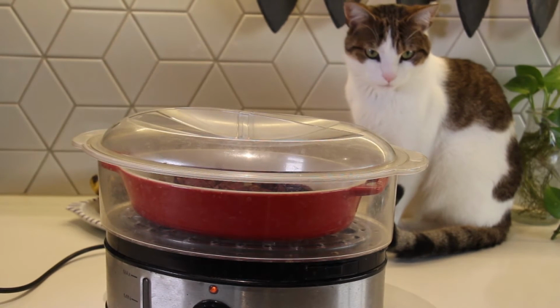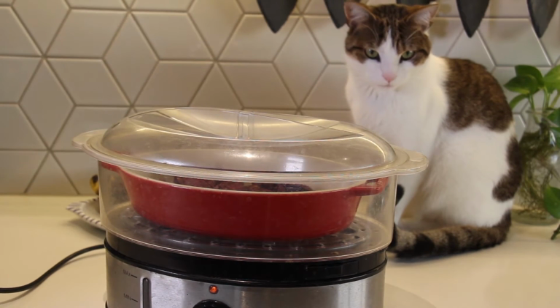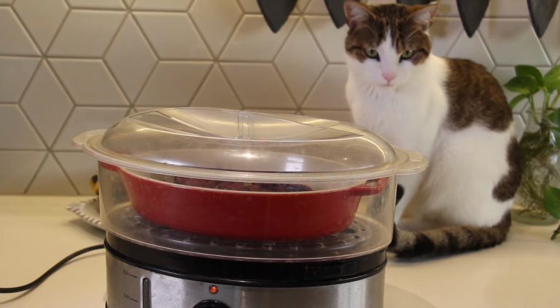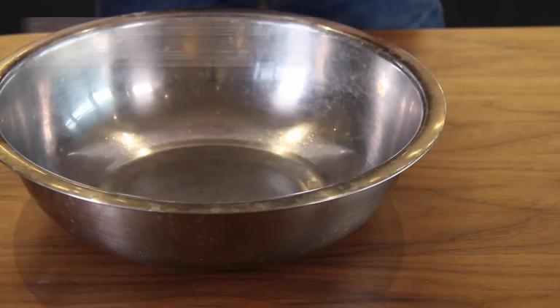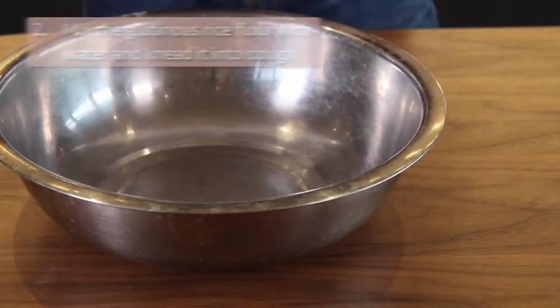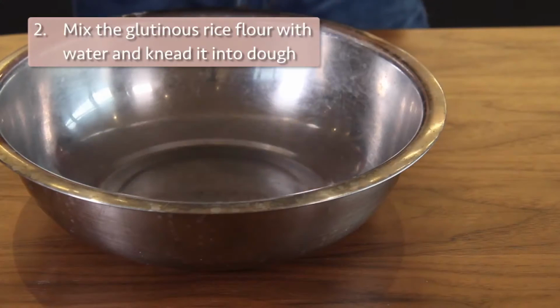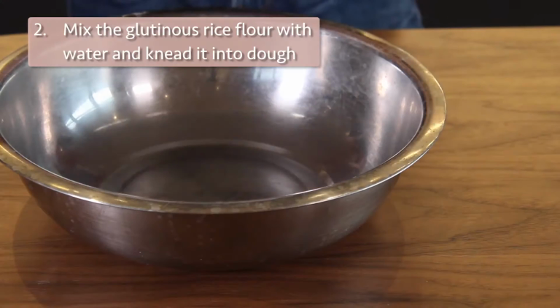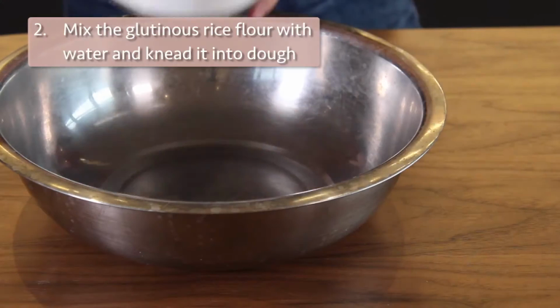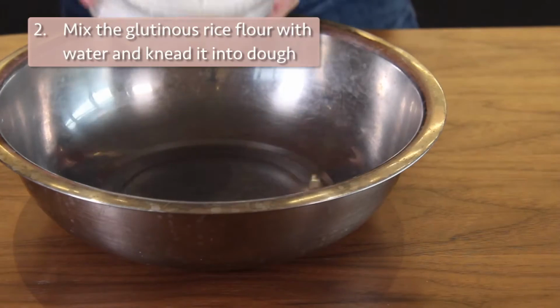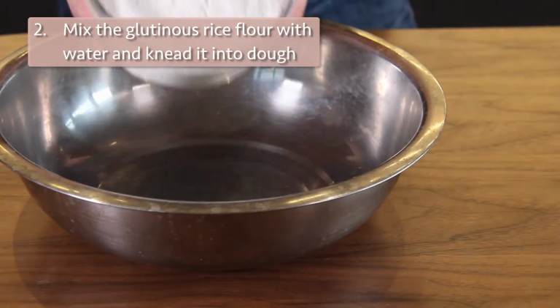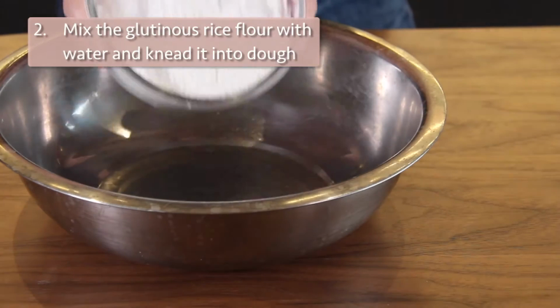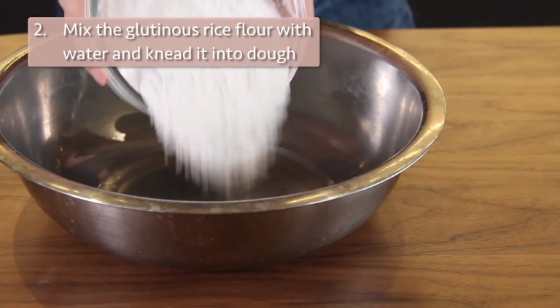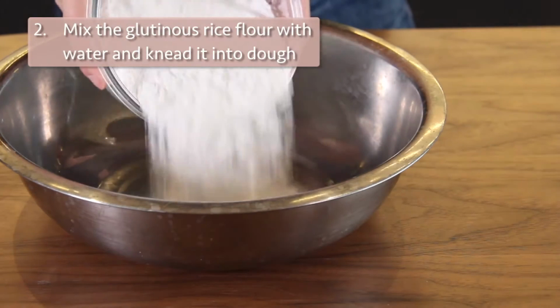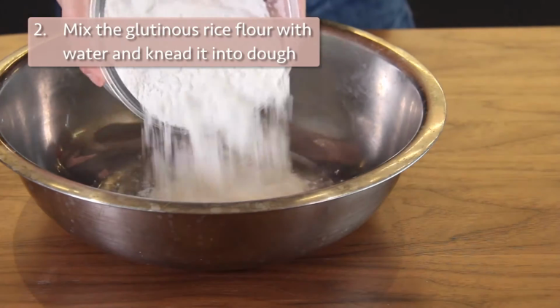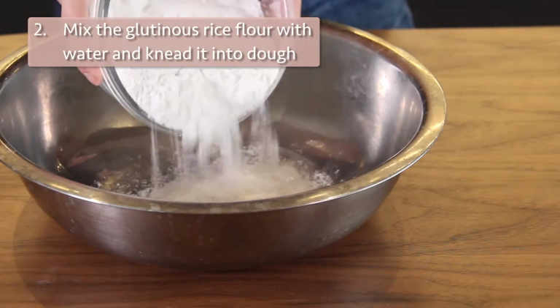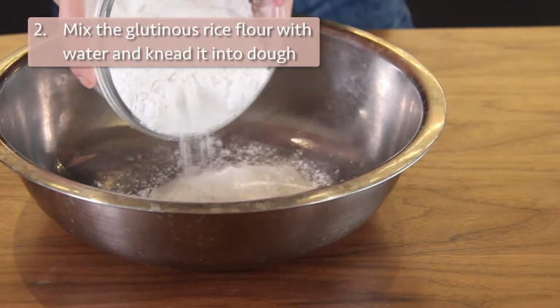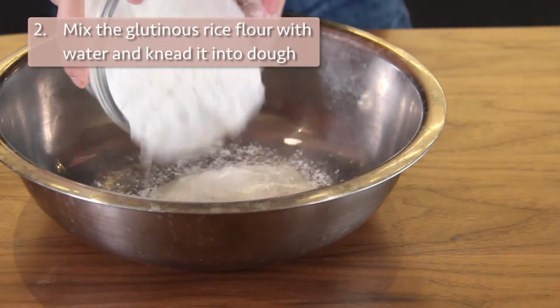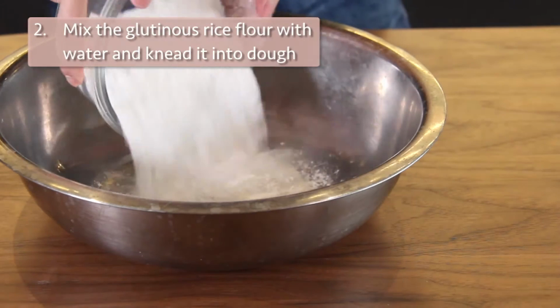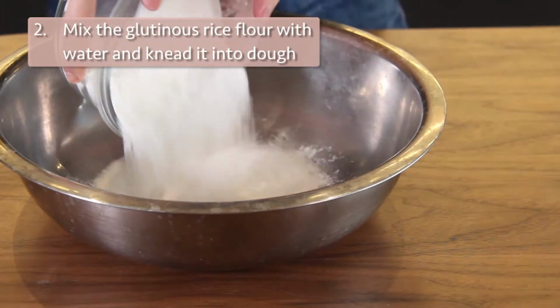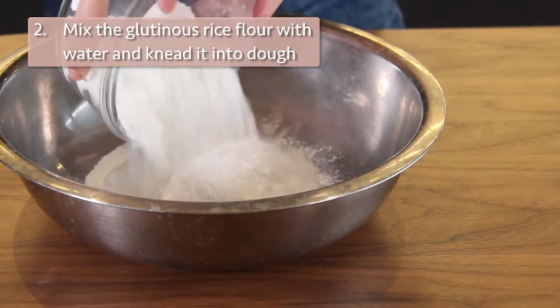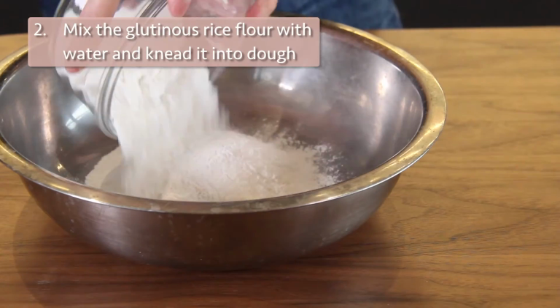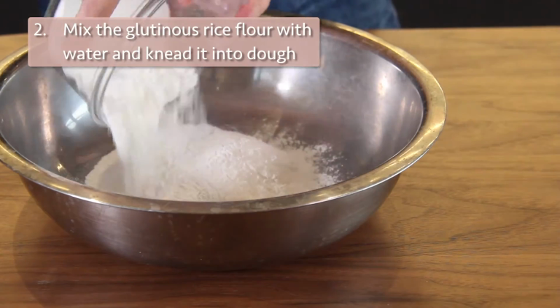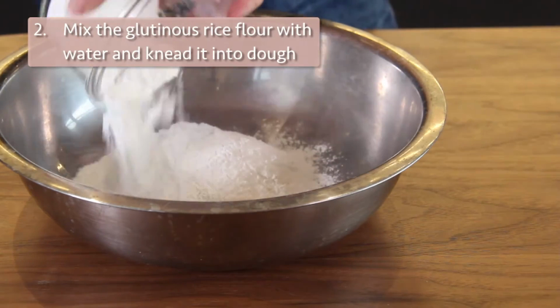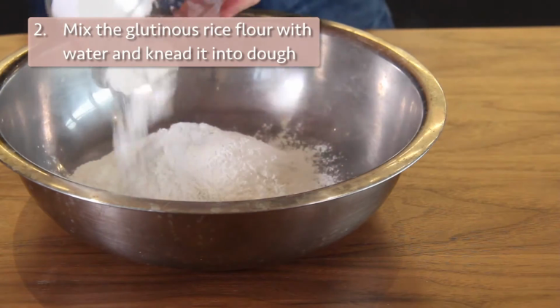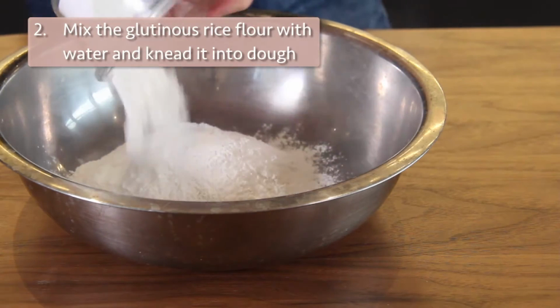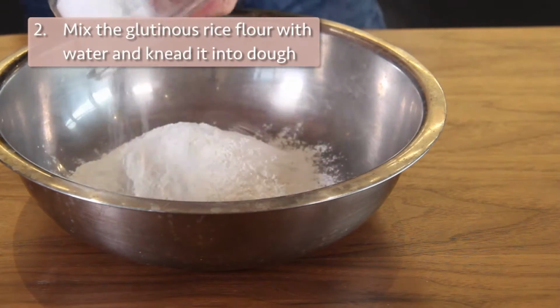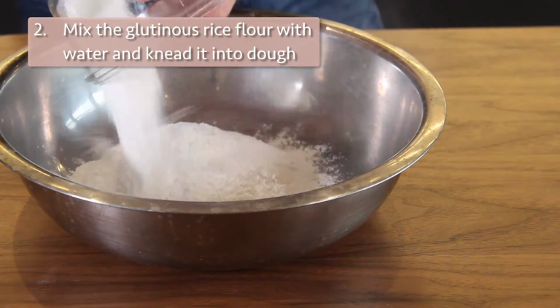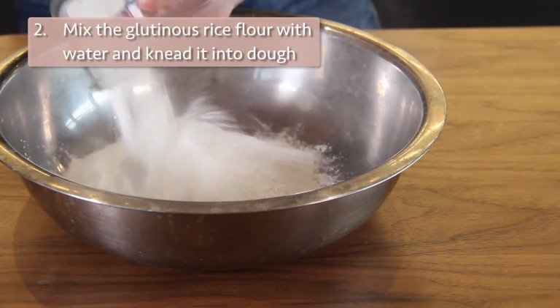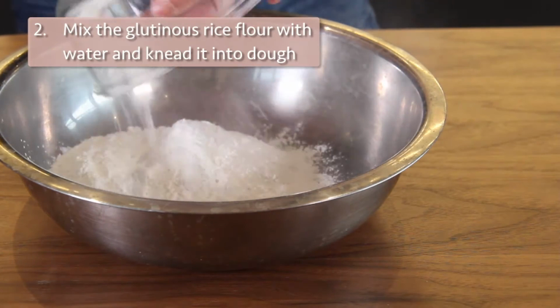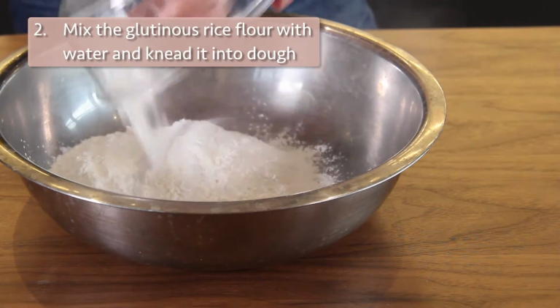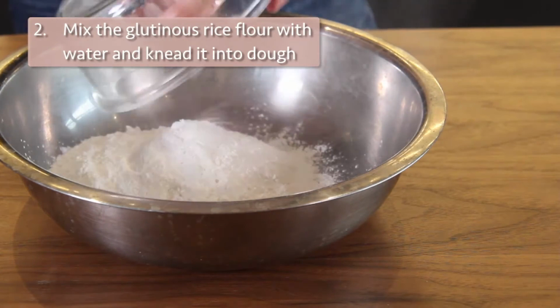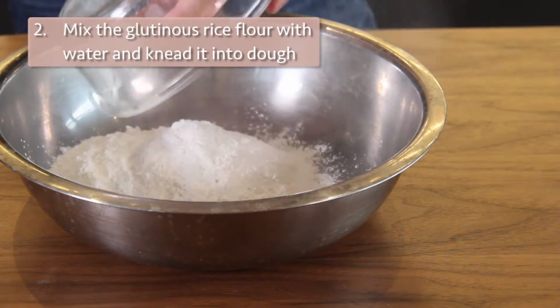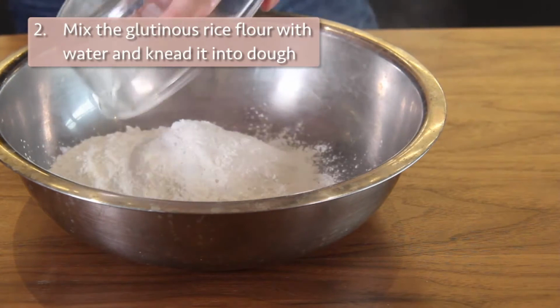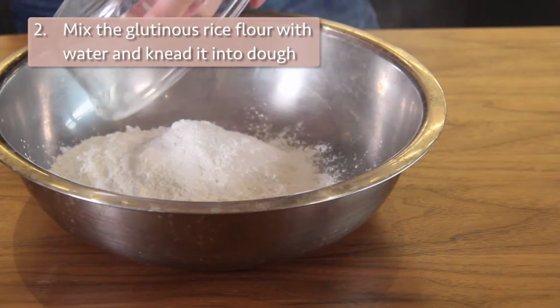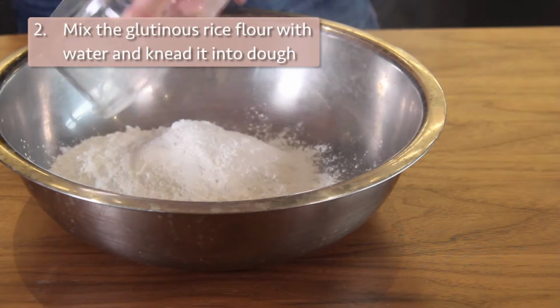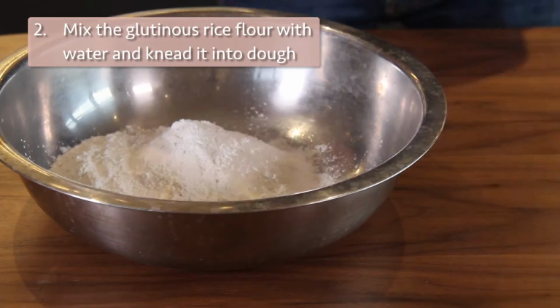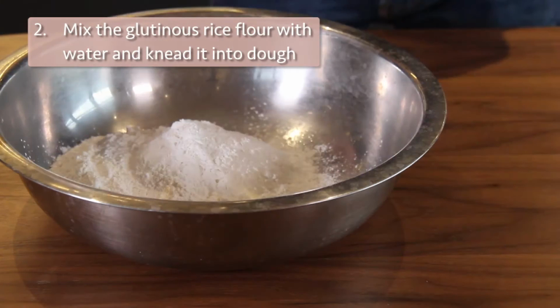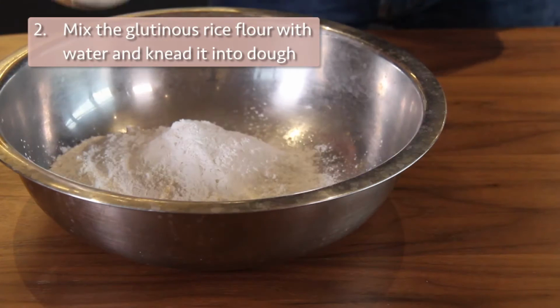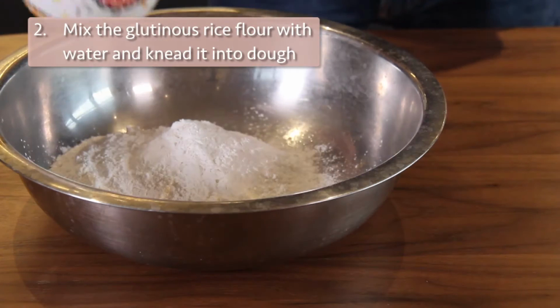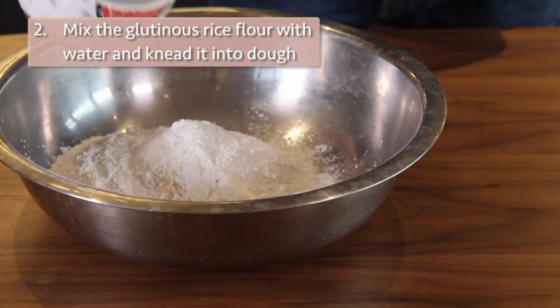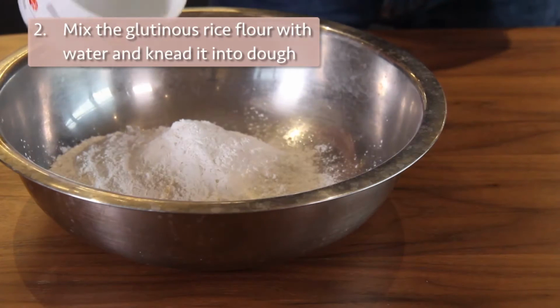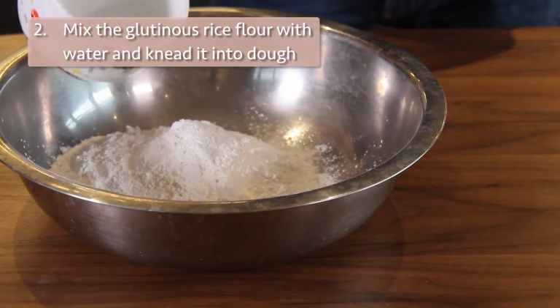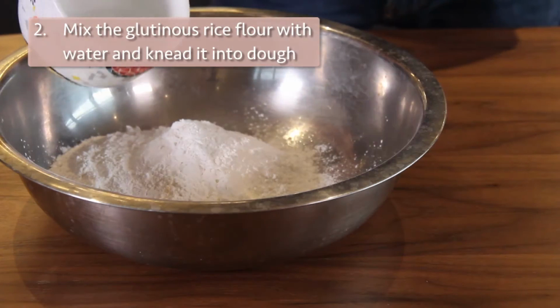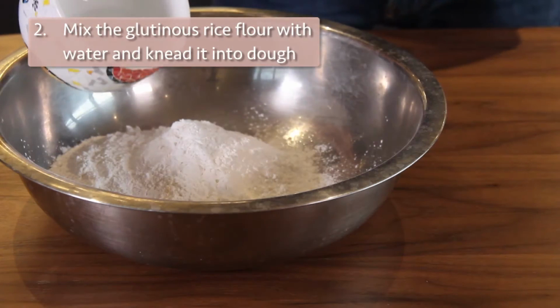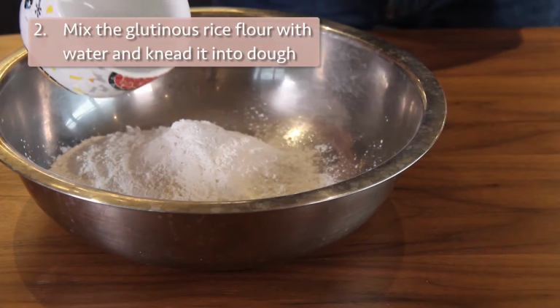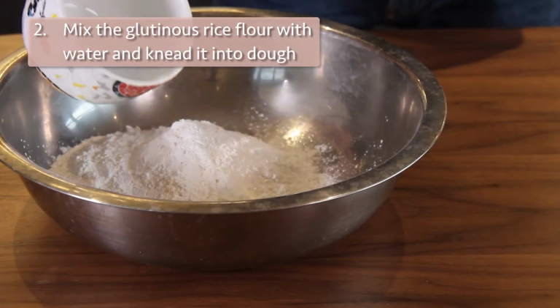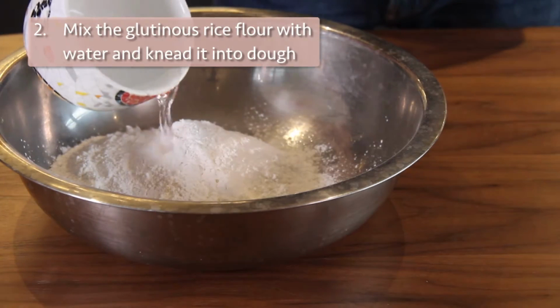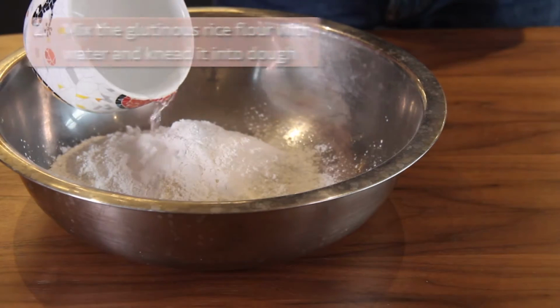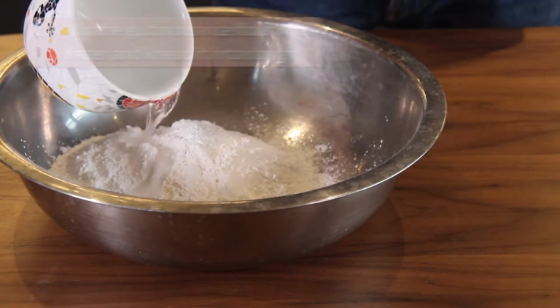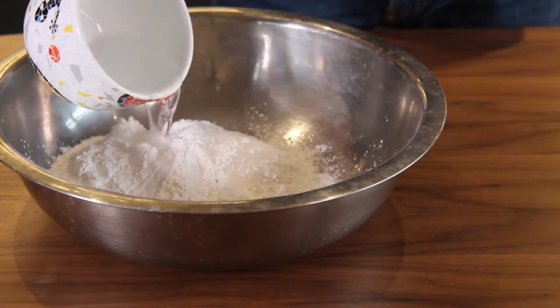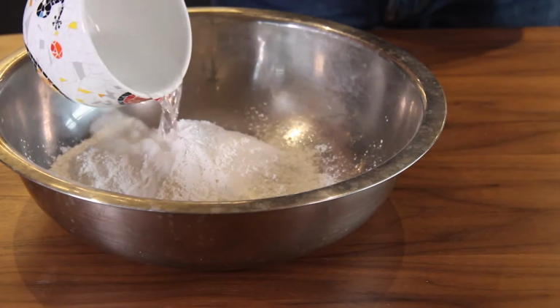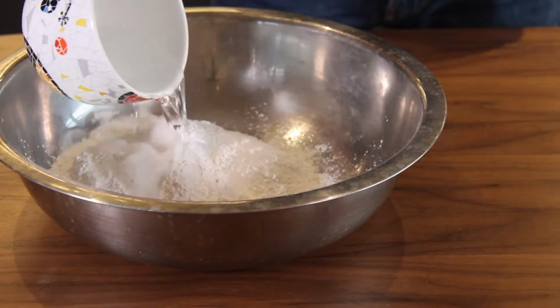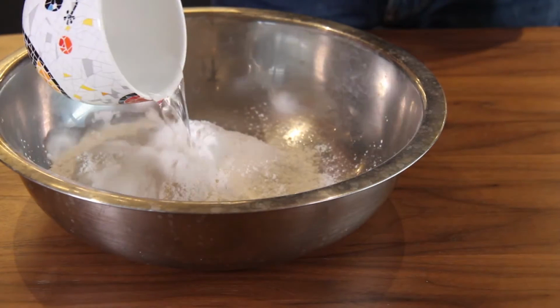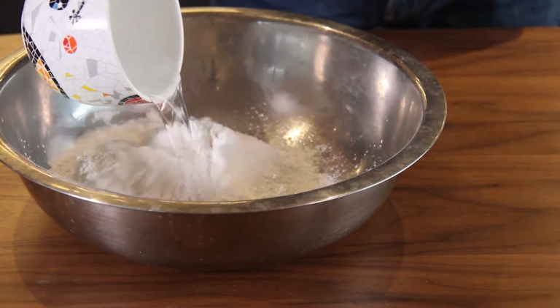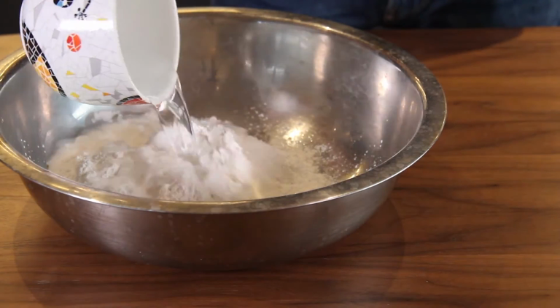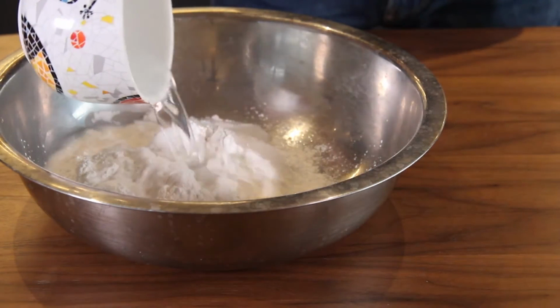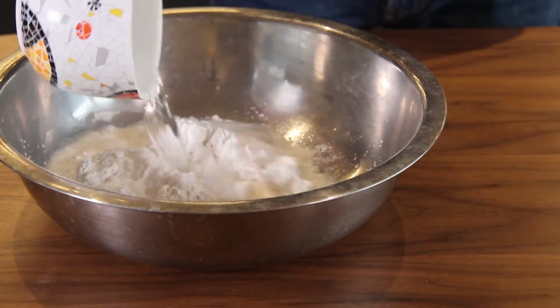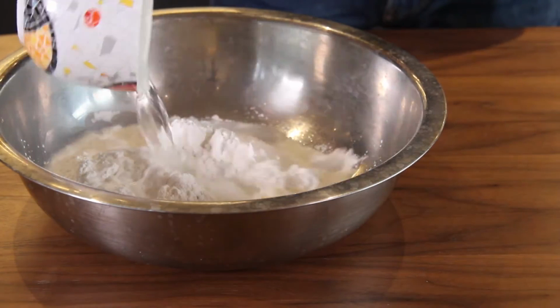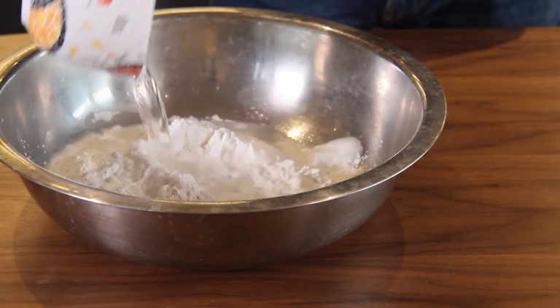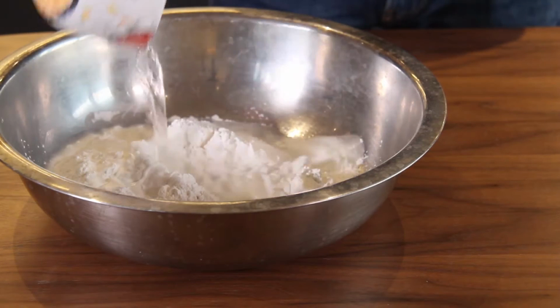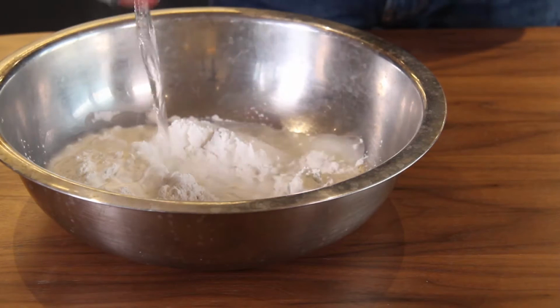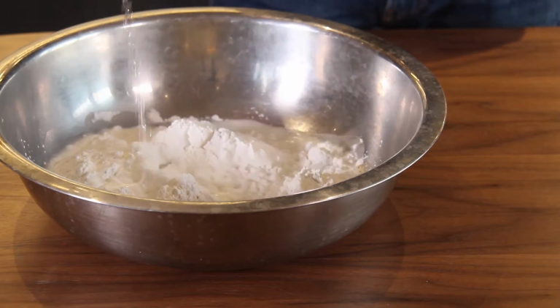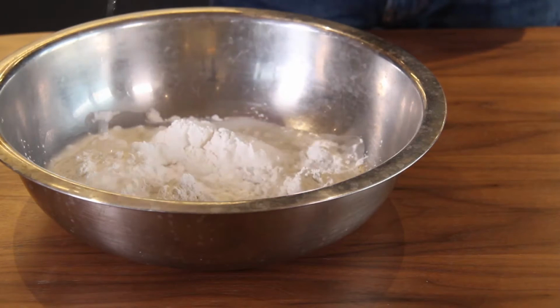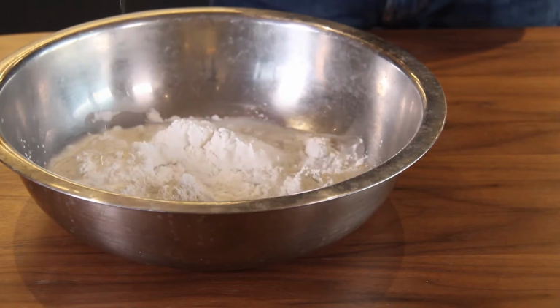While we are waiting for the sweet potatoes, we can mix the glutinous rice flour with water and knead it into dough.